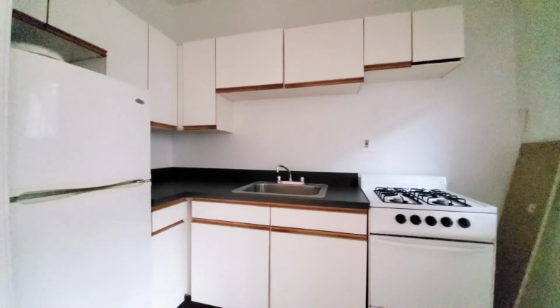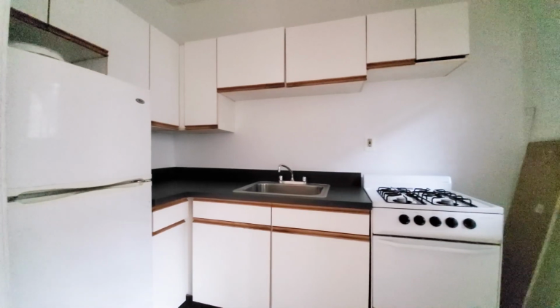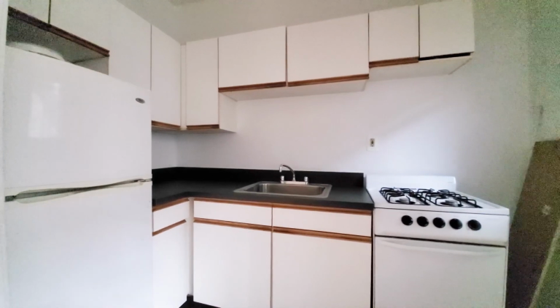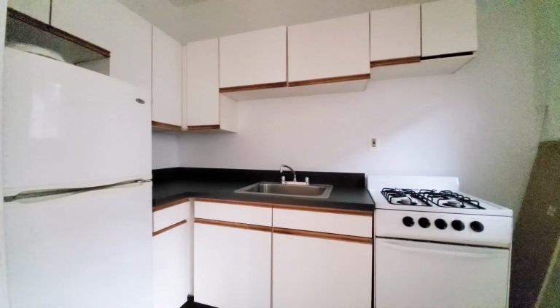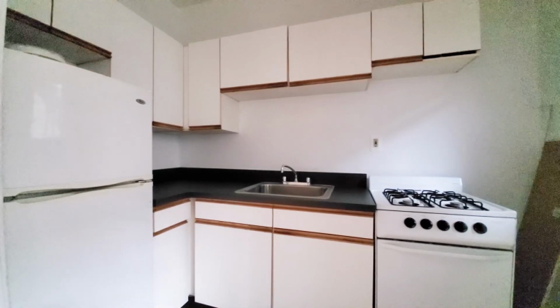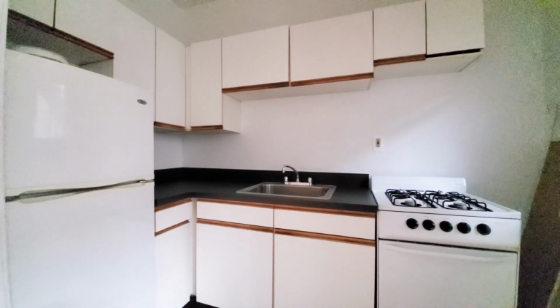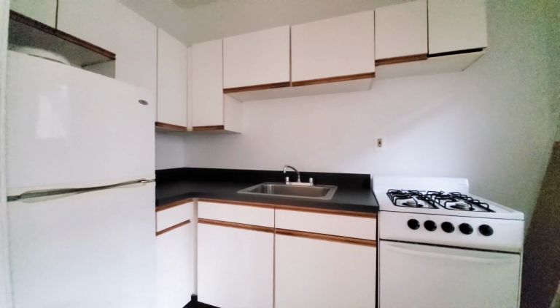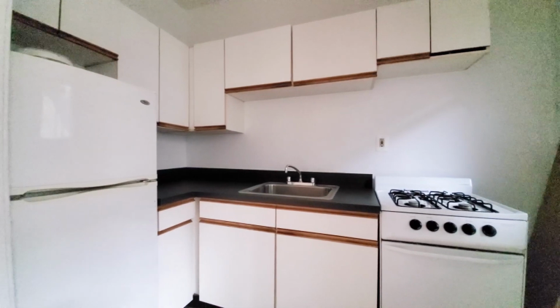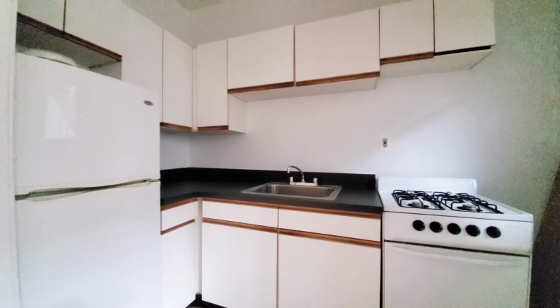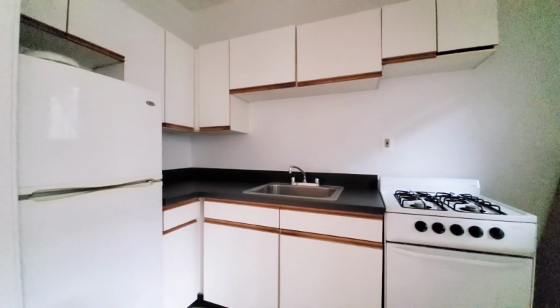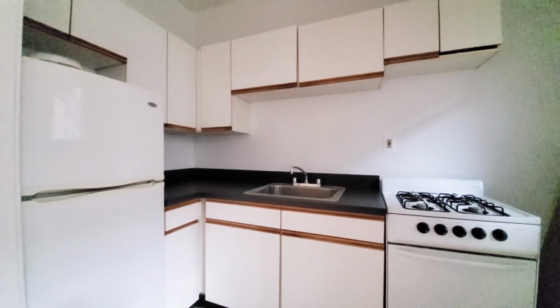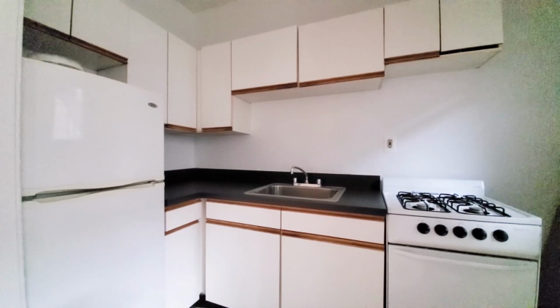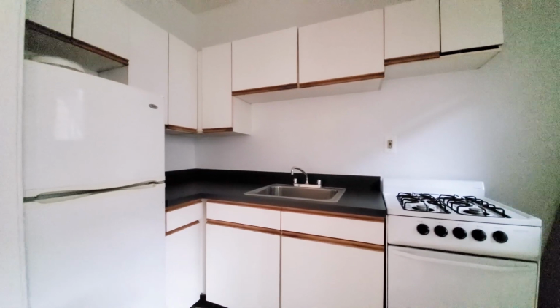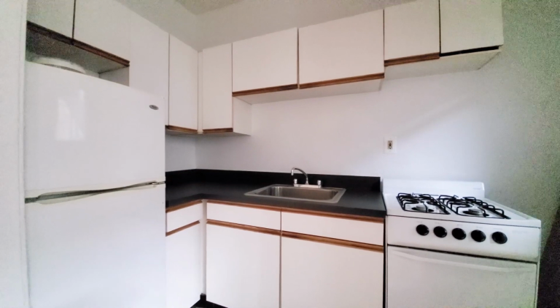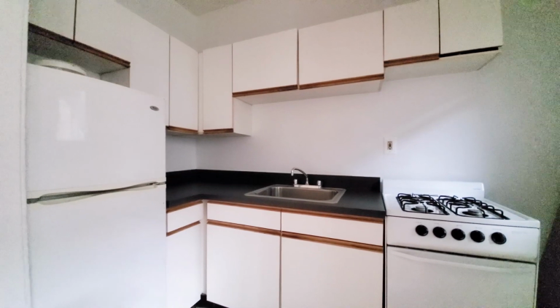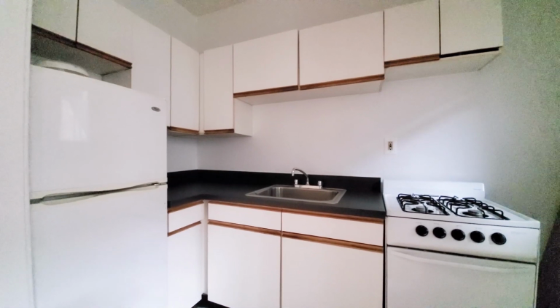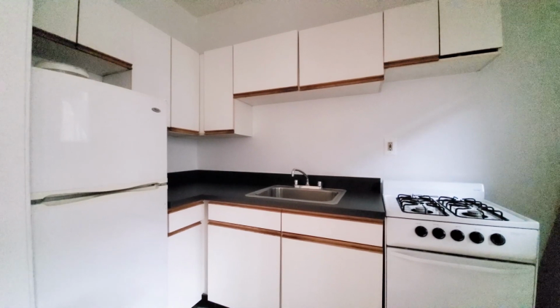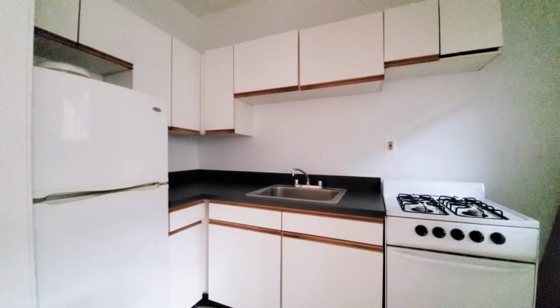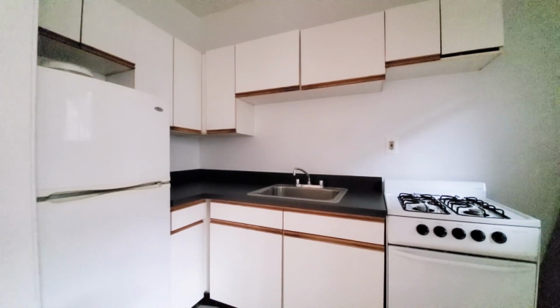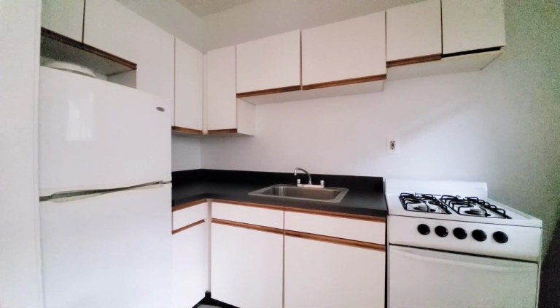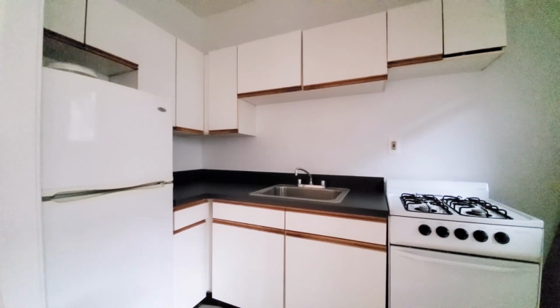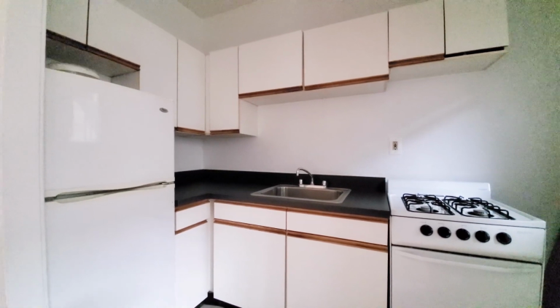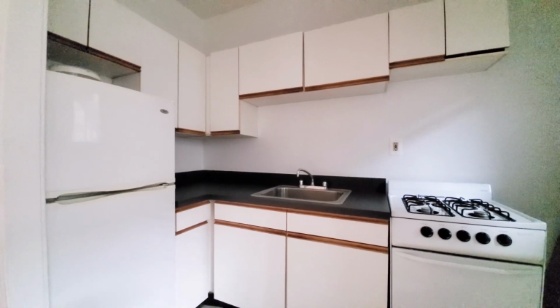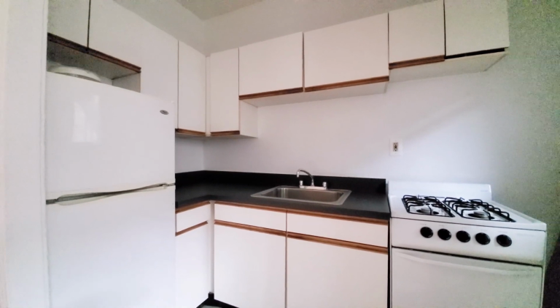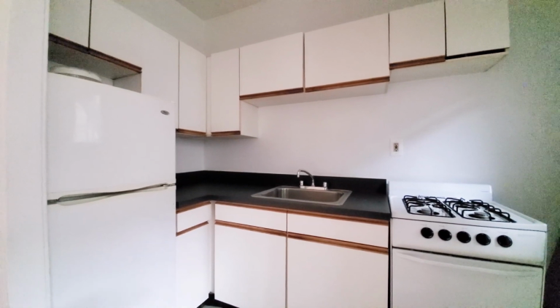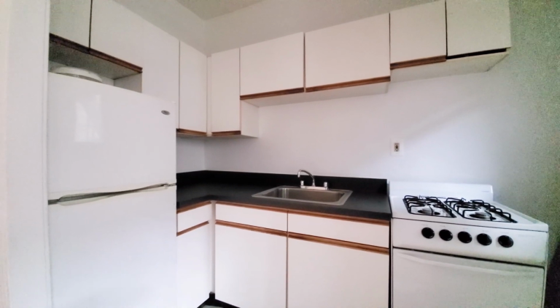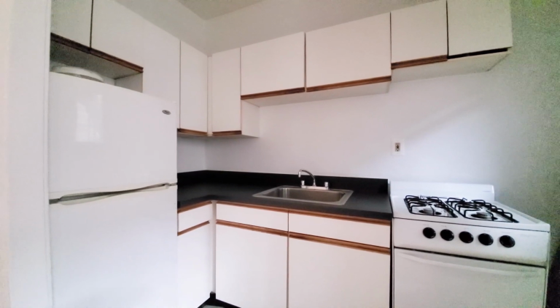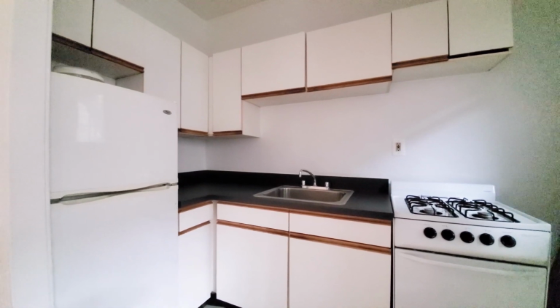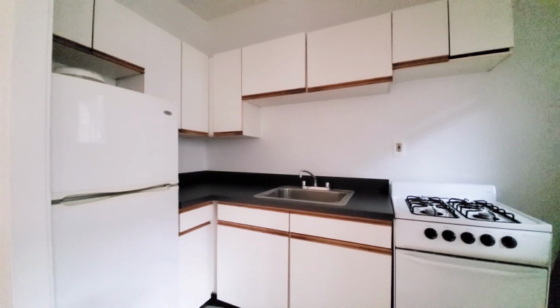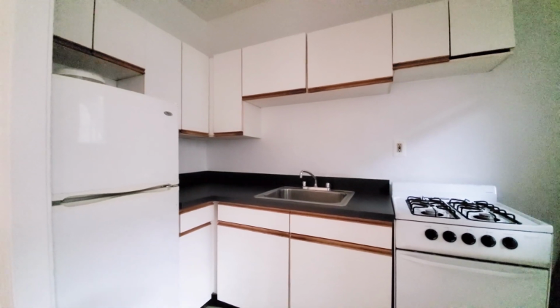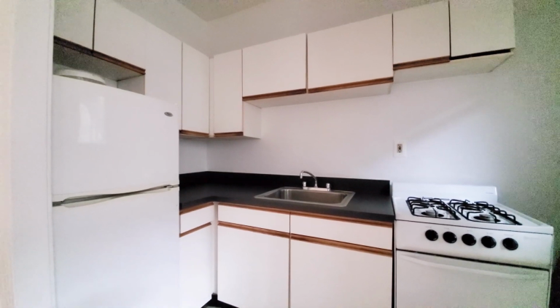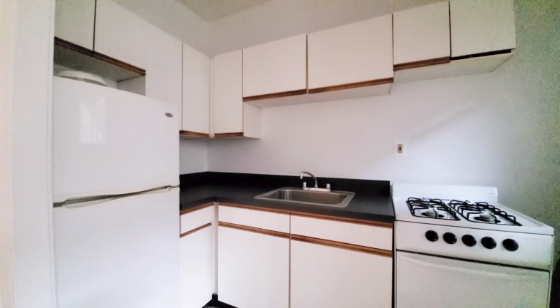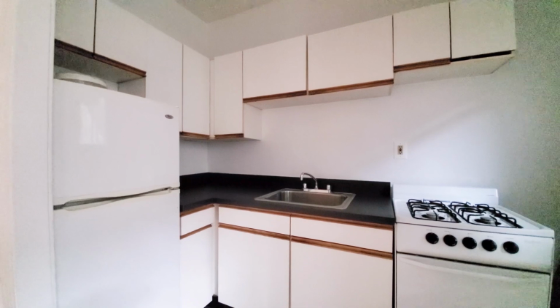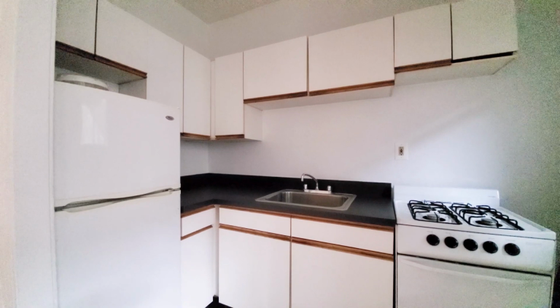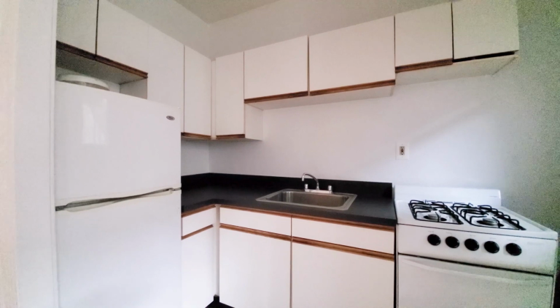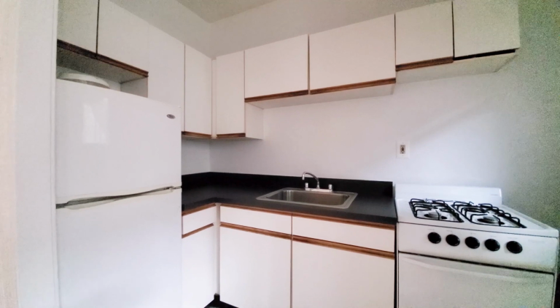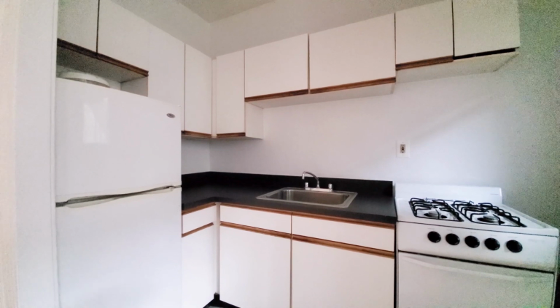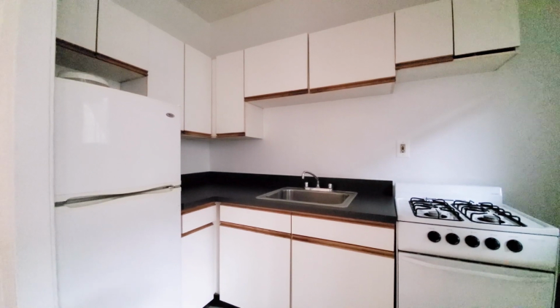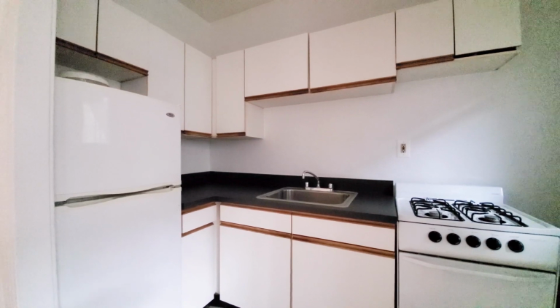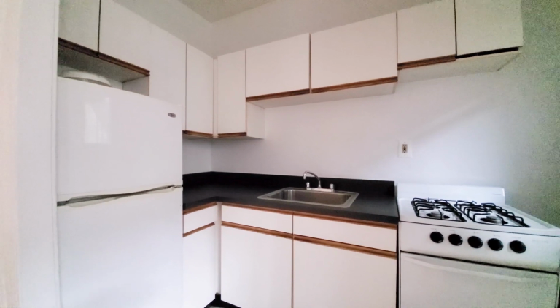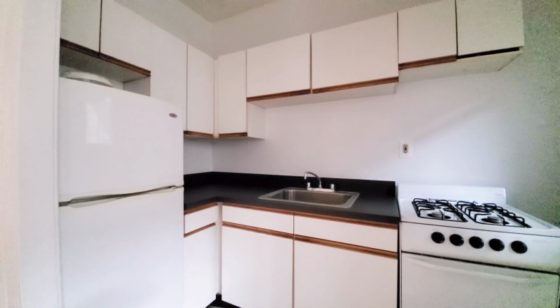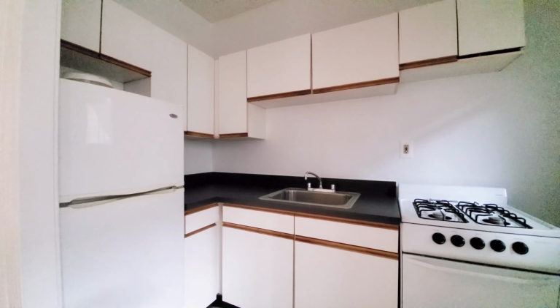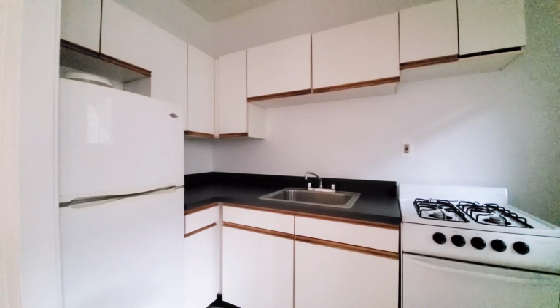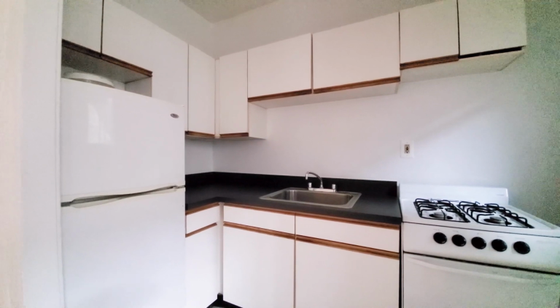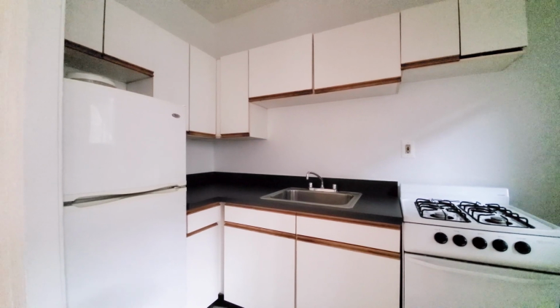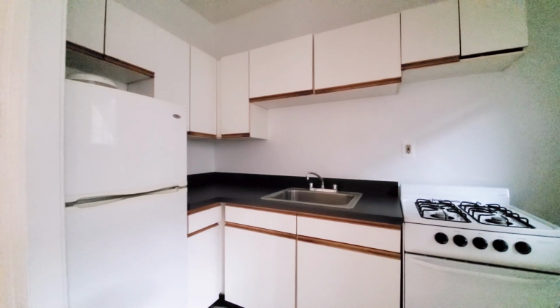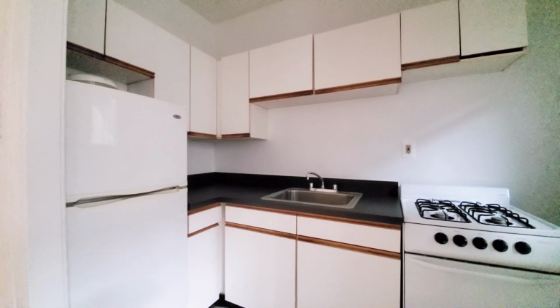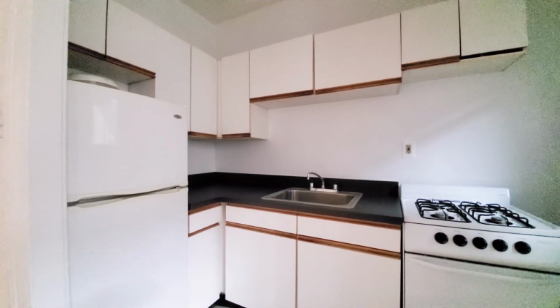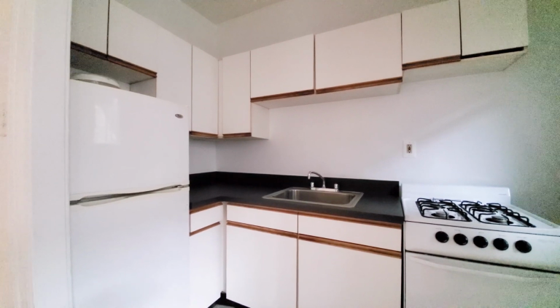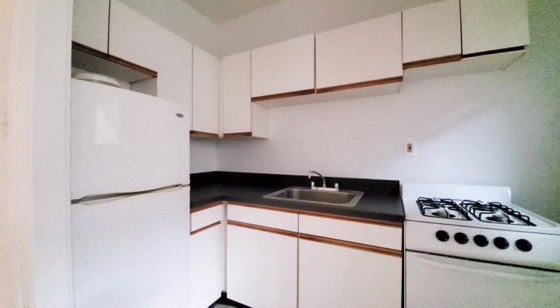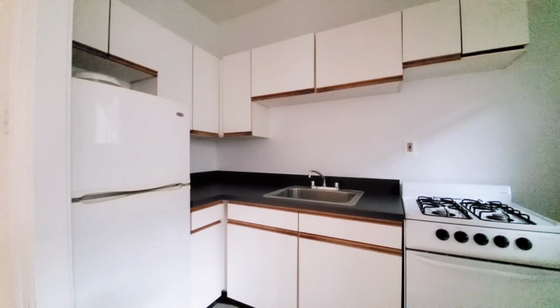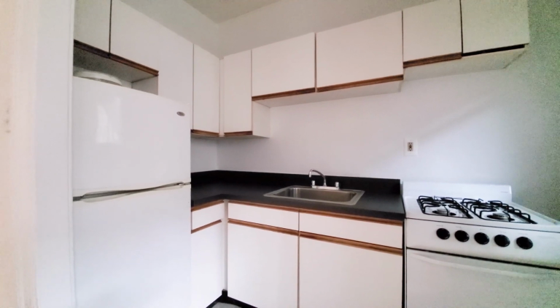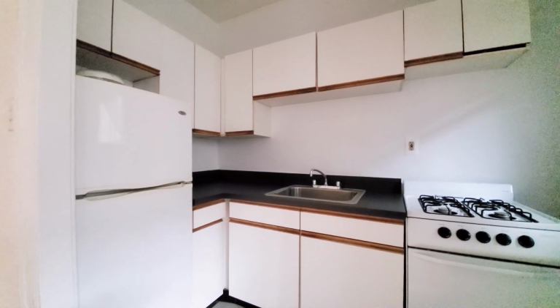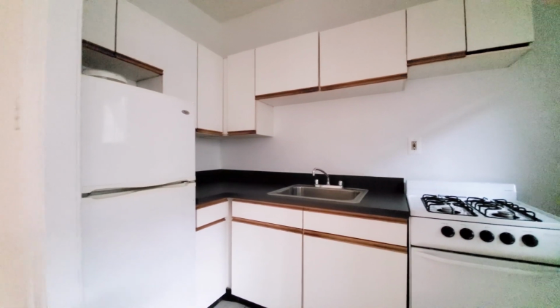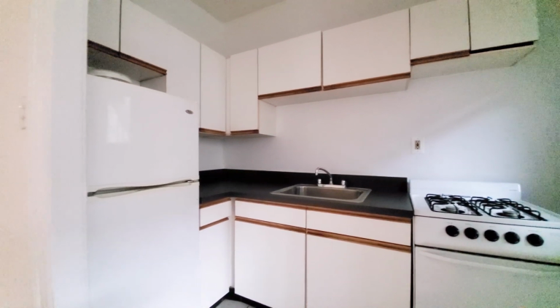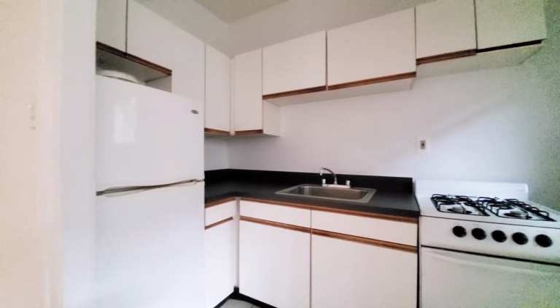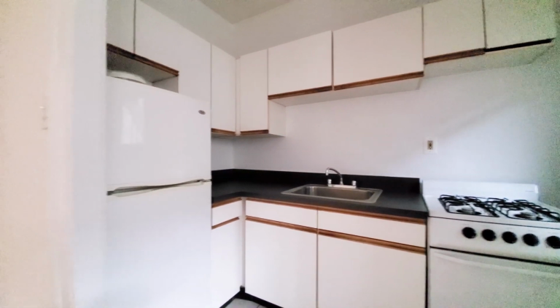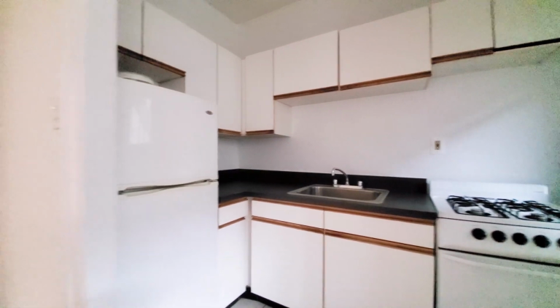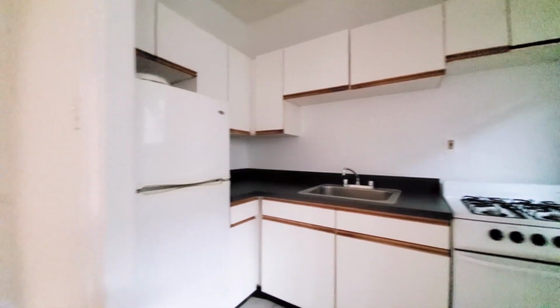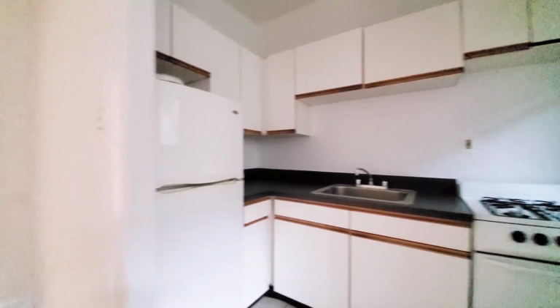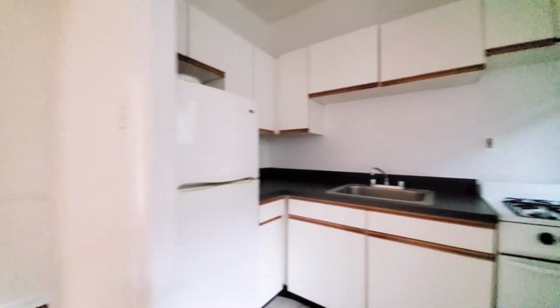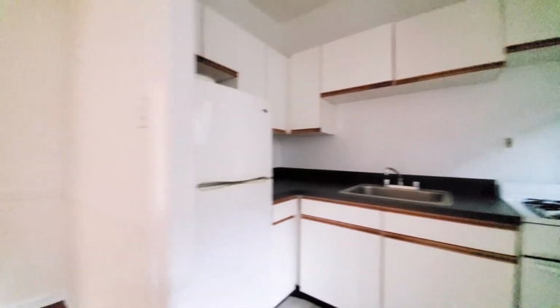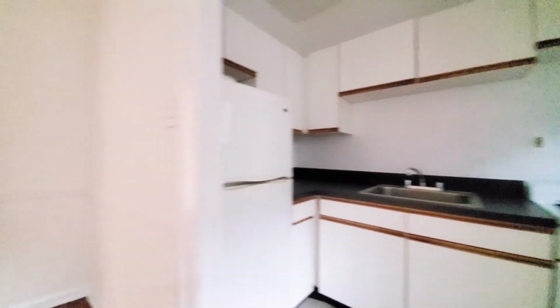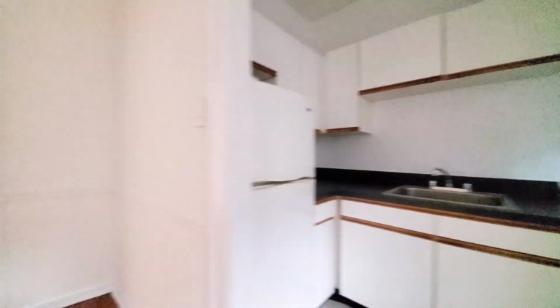The kitchen features a gas range, good cabinet space, and good counter space.